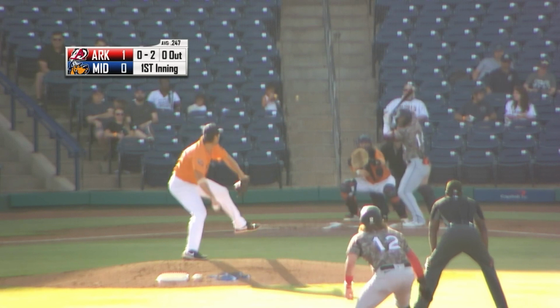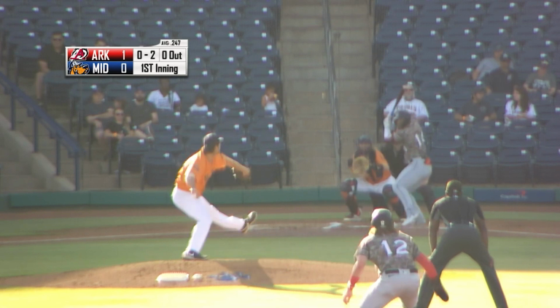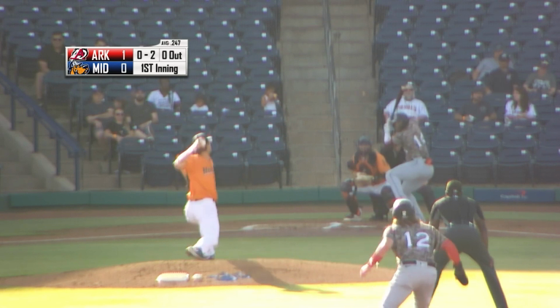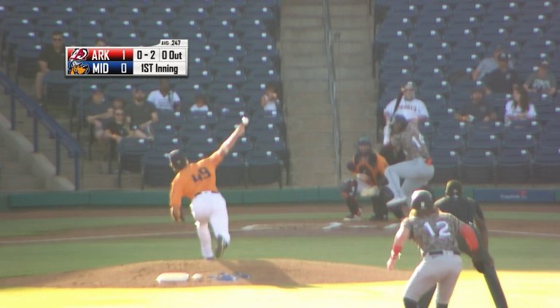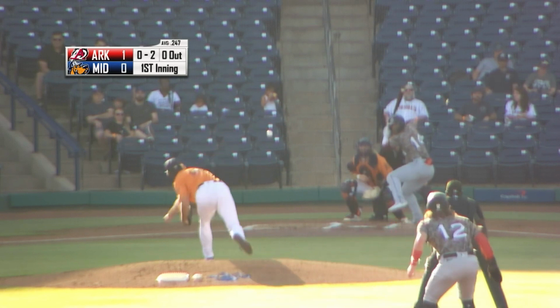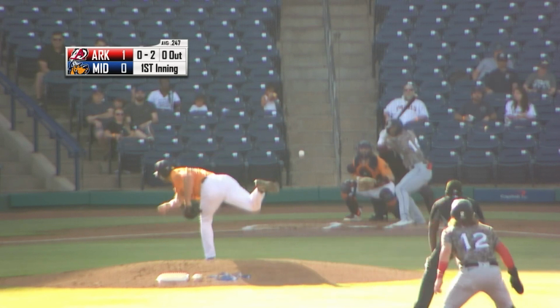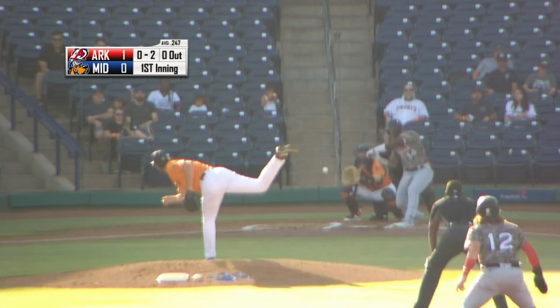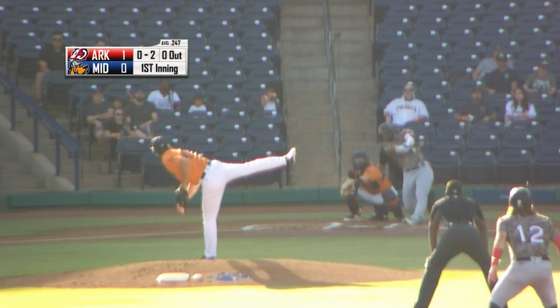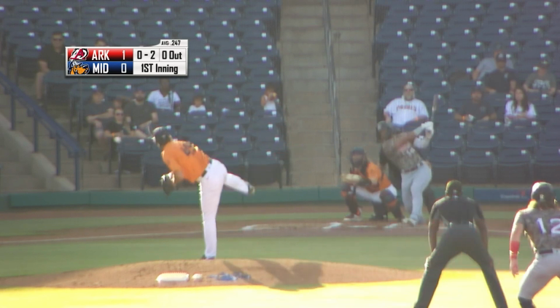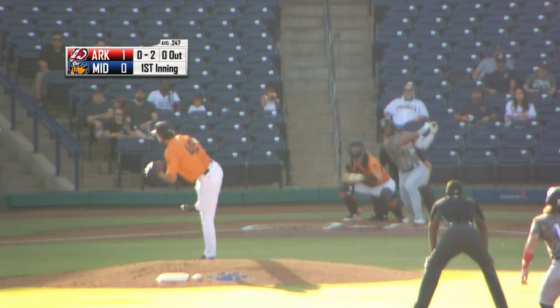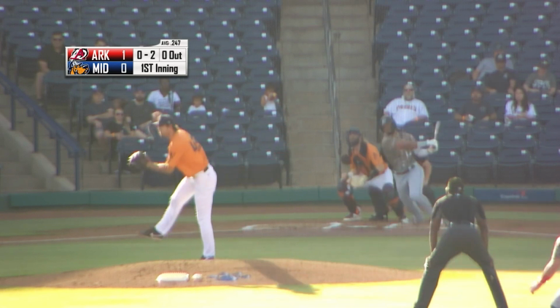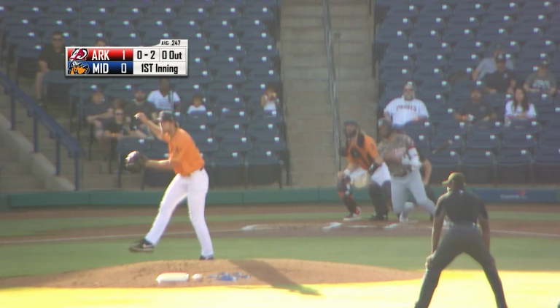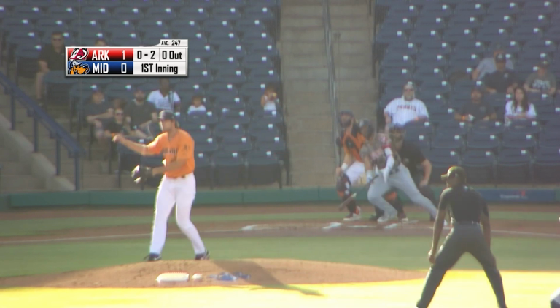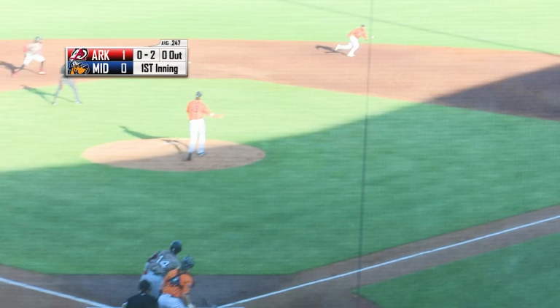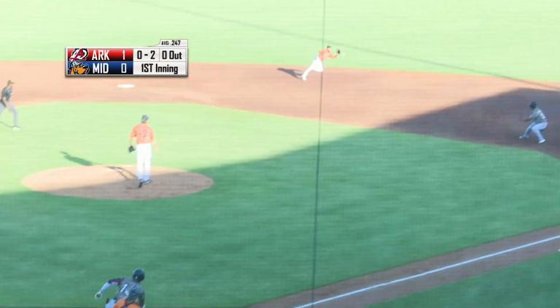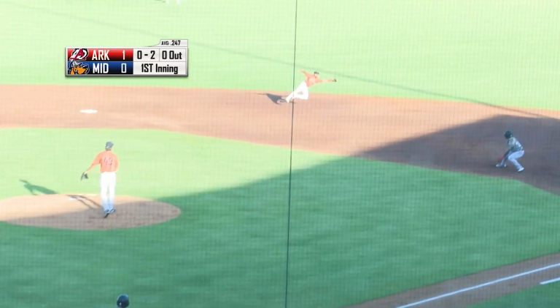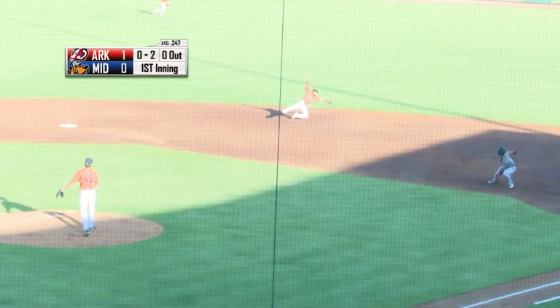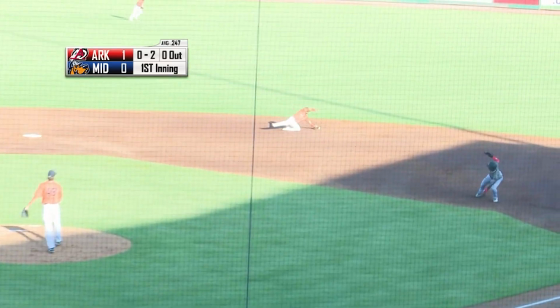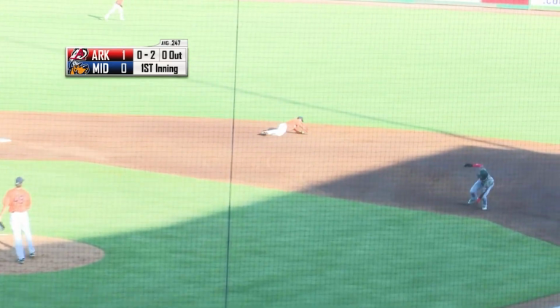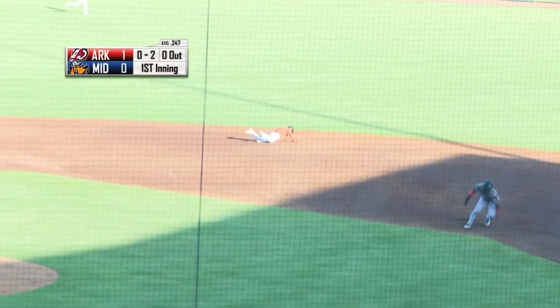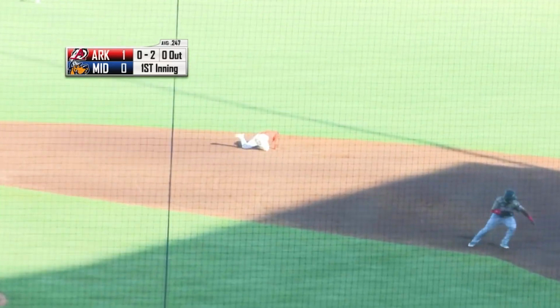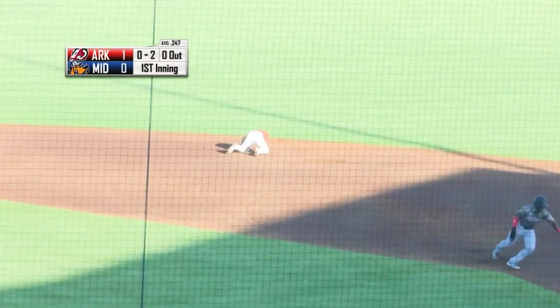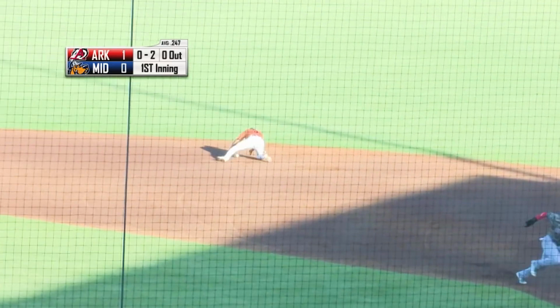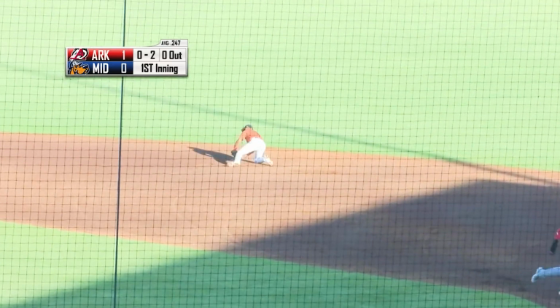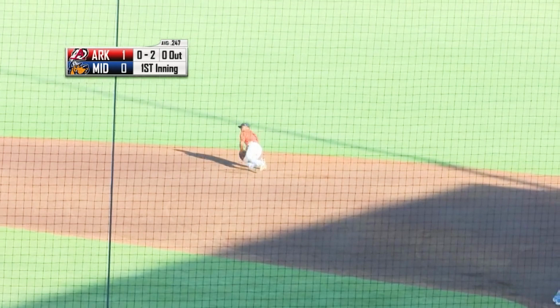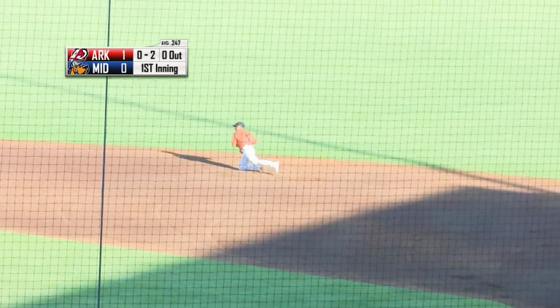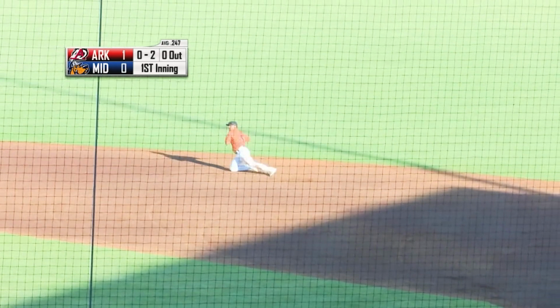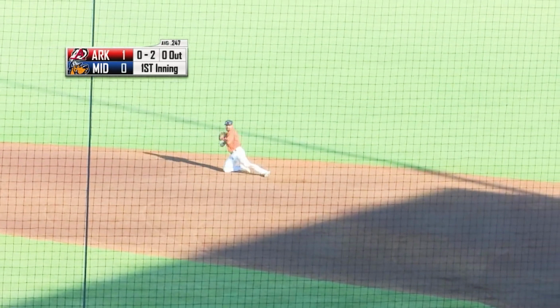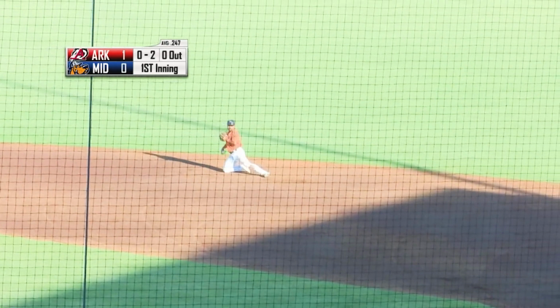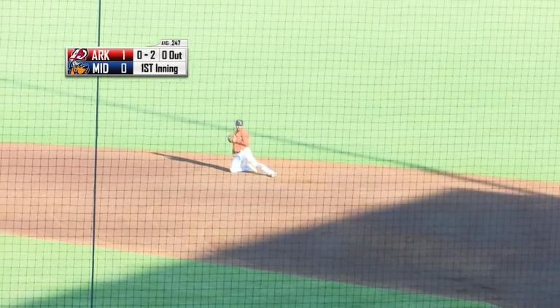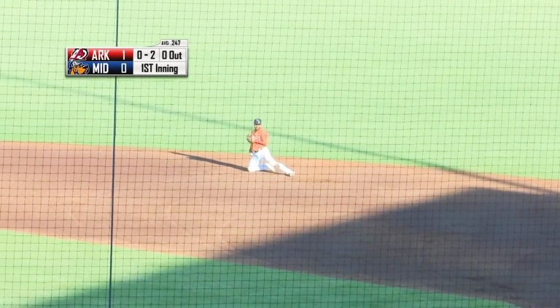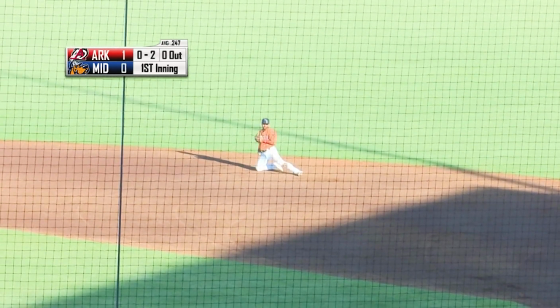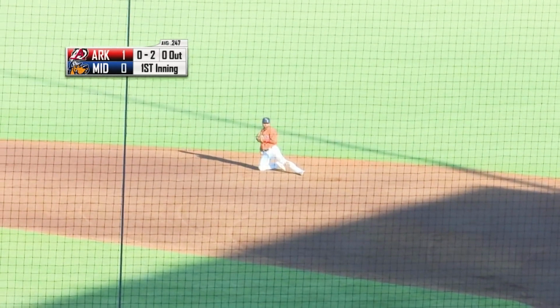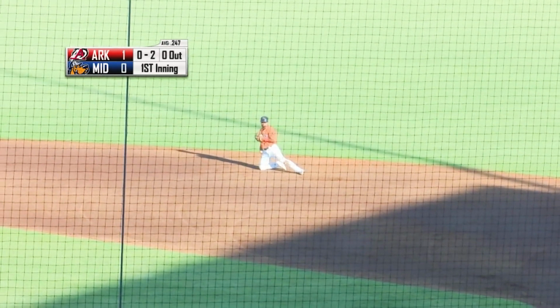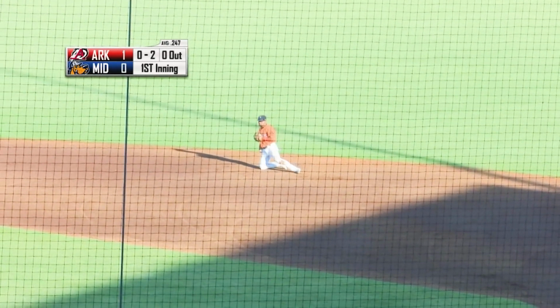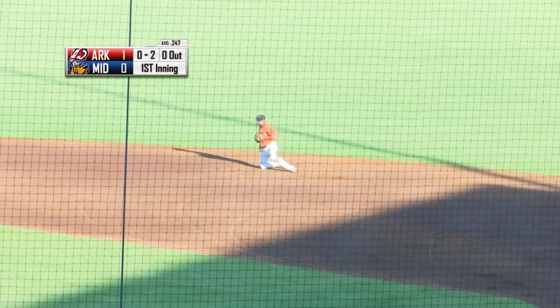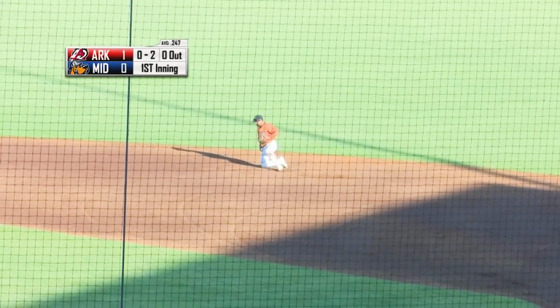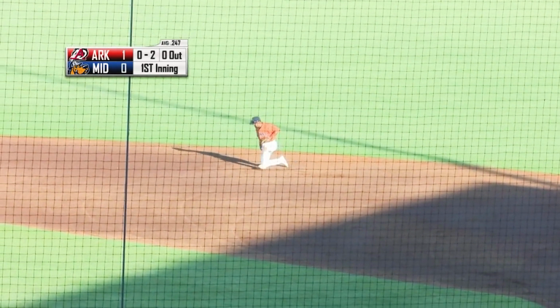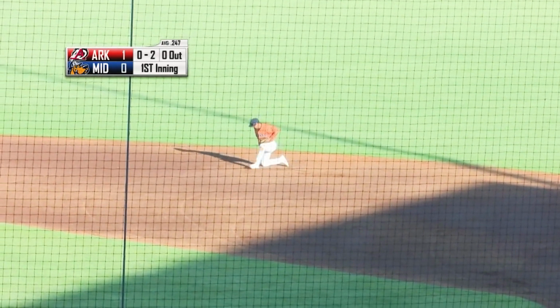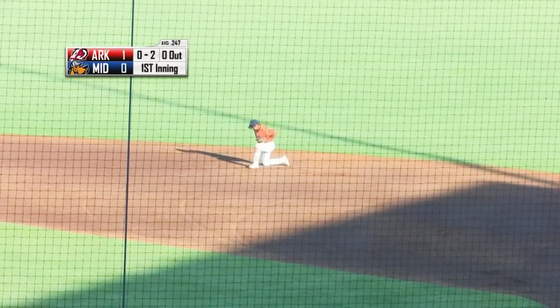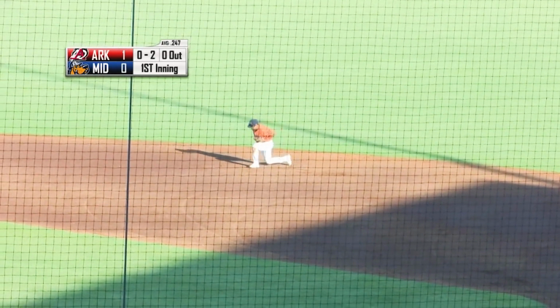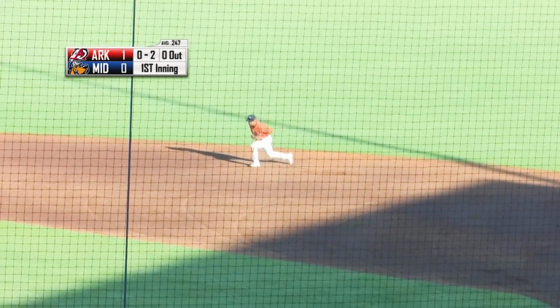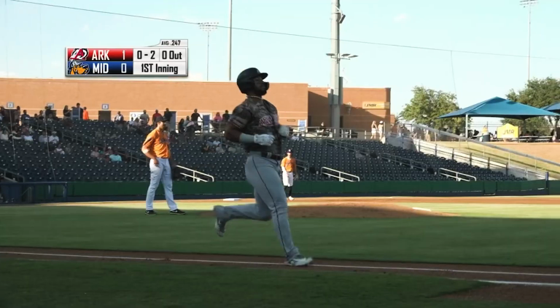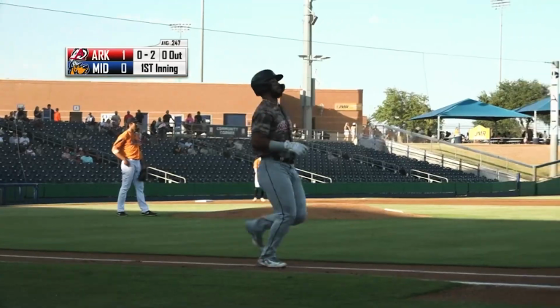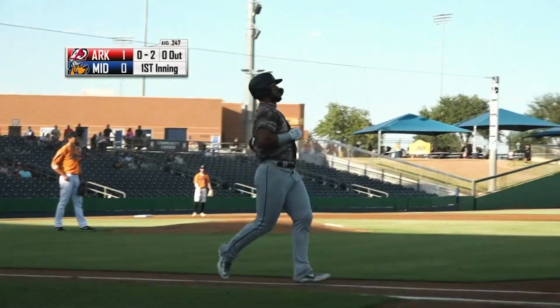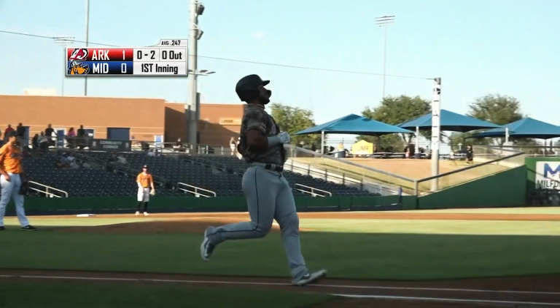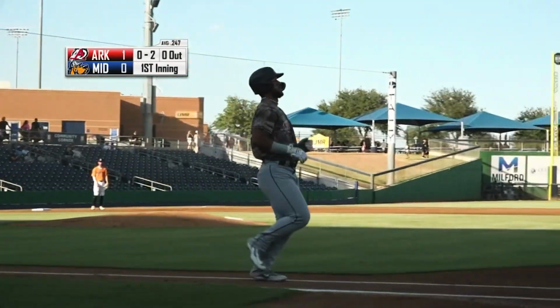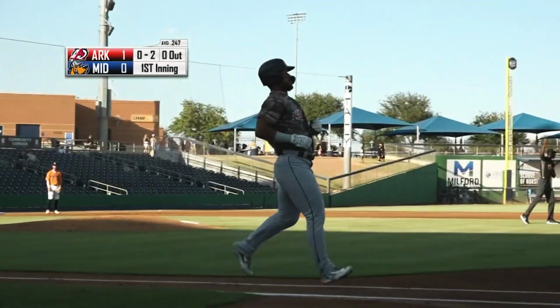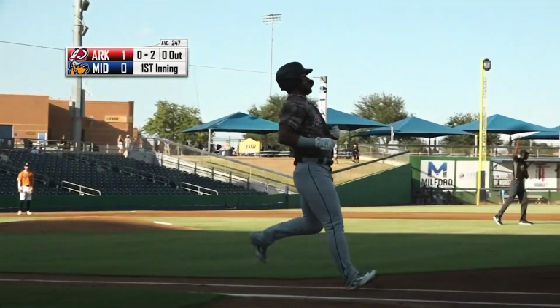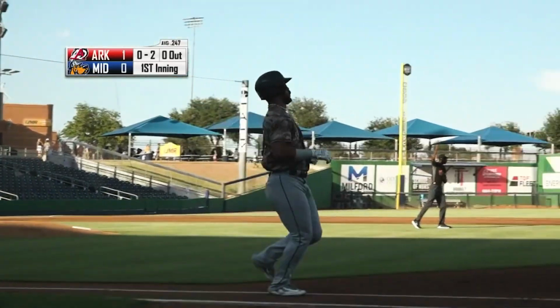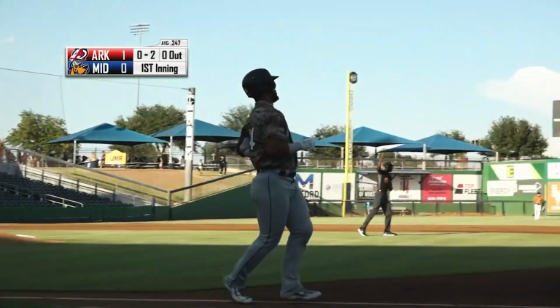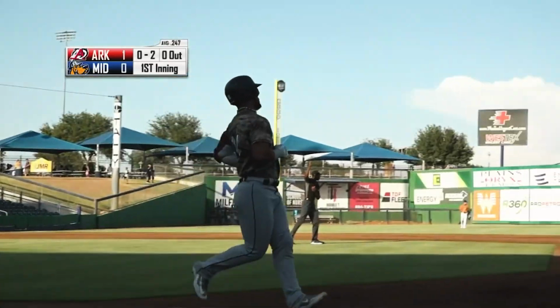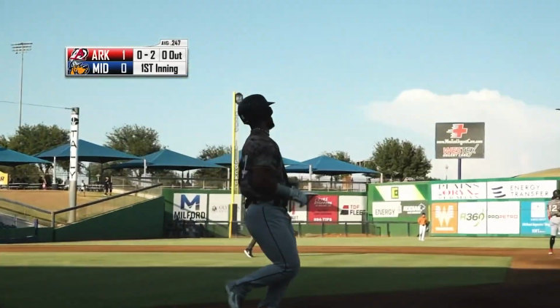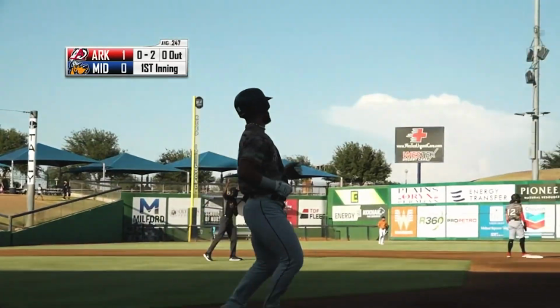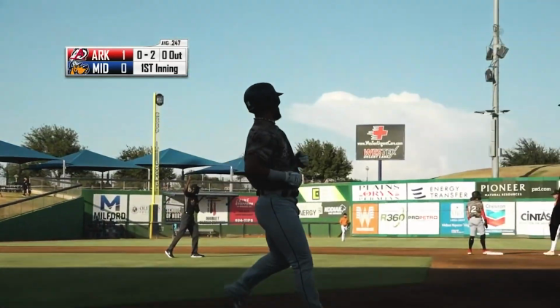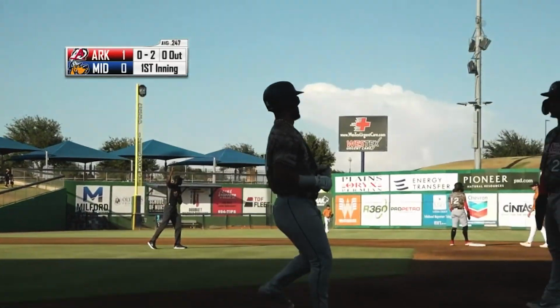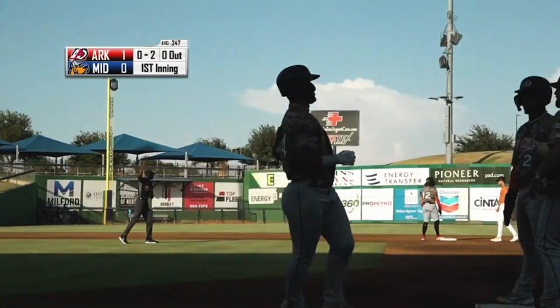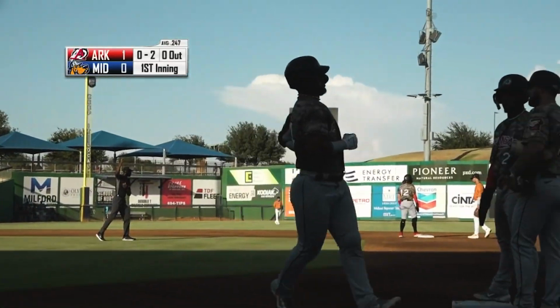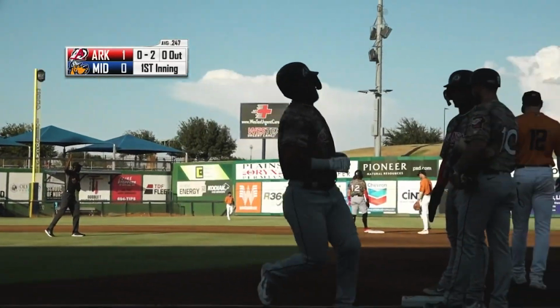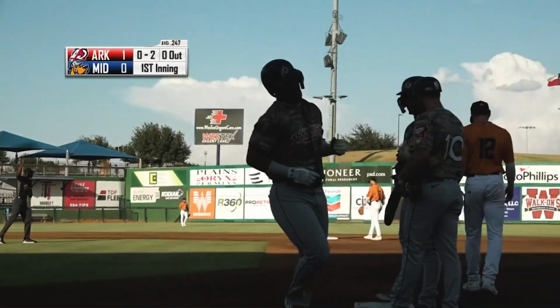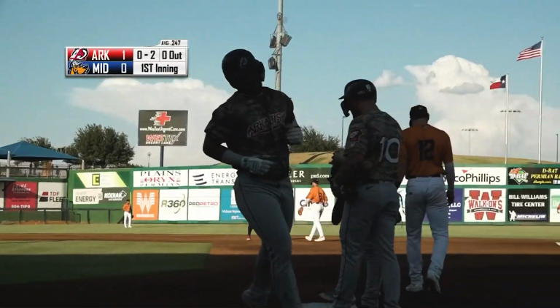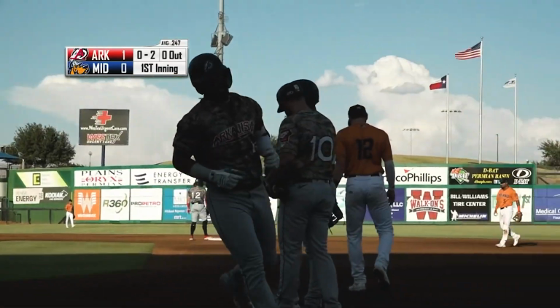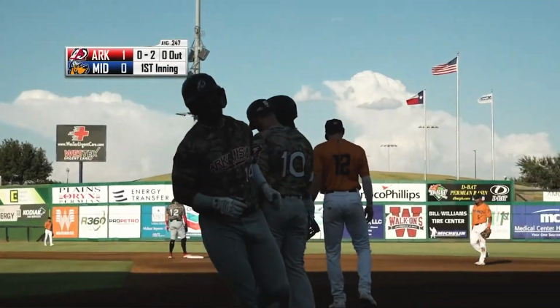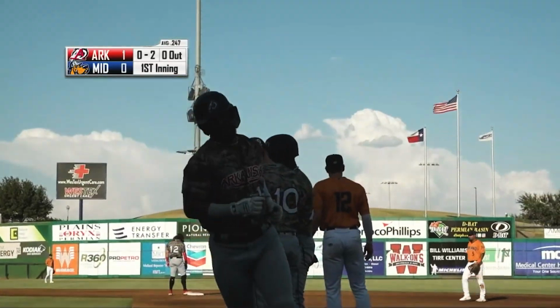0-2 pitch, and that's lined out towards second — a diving catch, and Saeed Valenzuela hangs on. Sorry, Saeed — I owe you one.